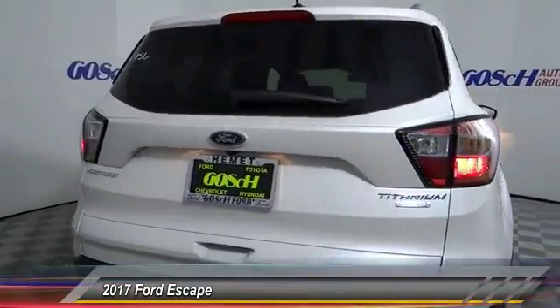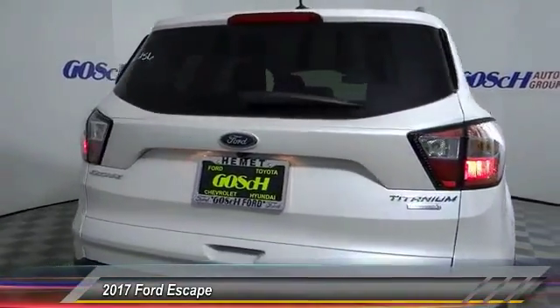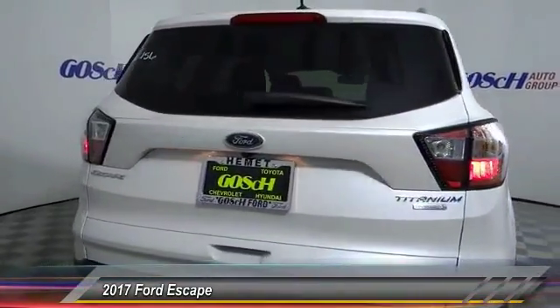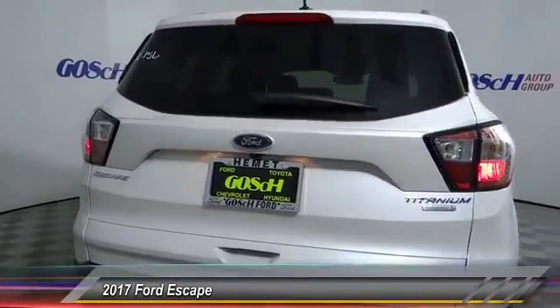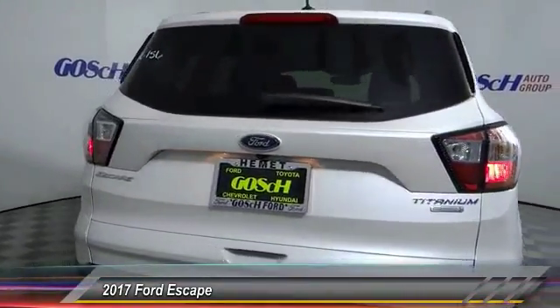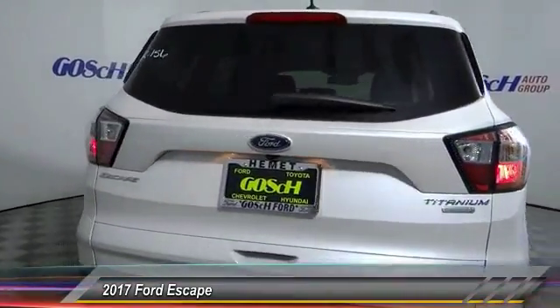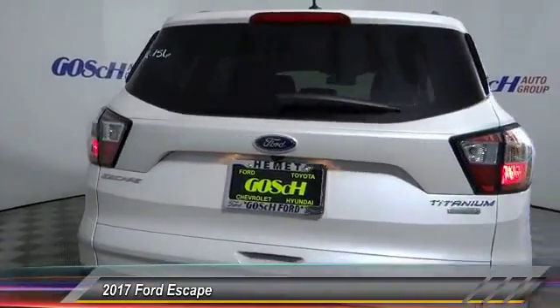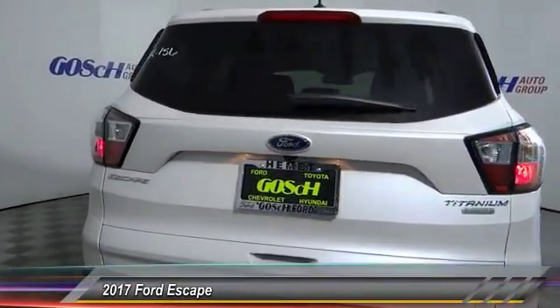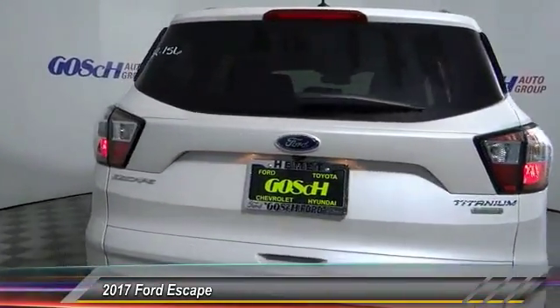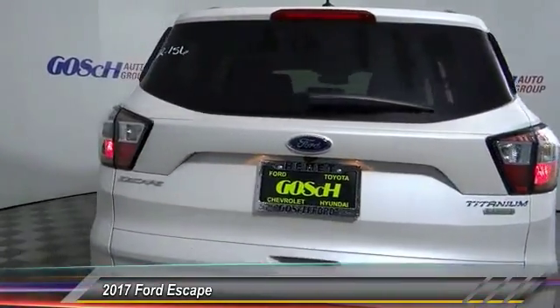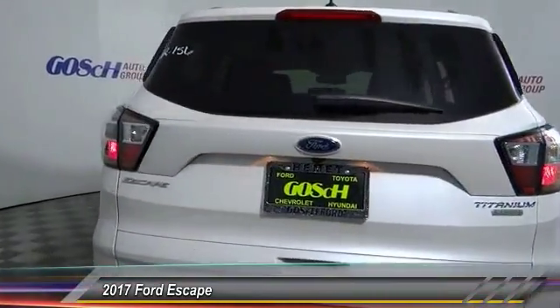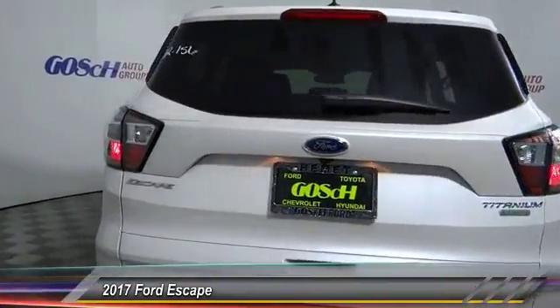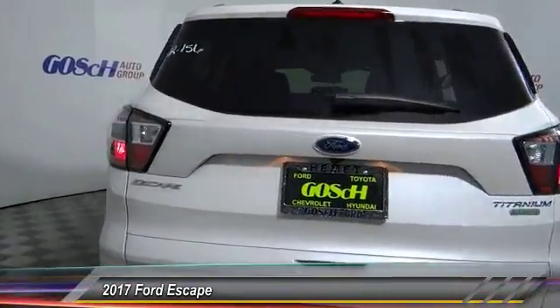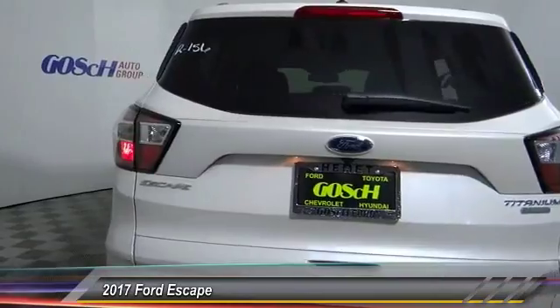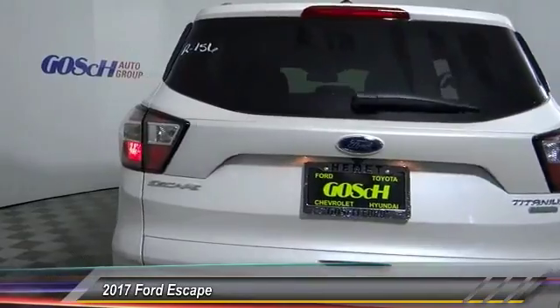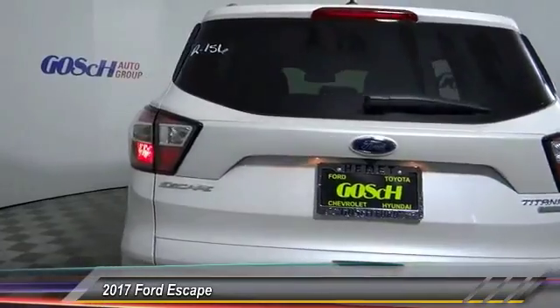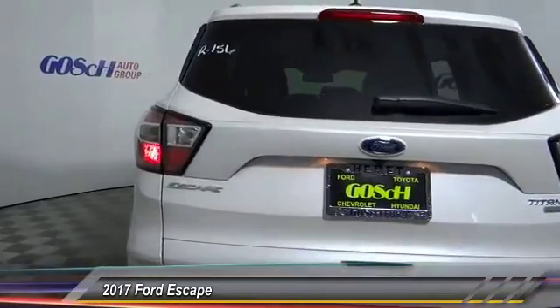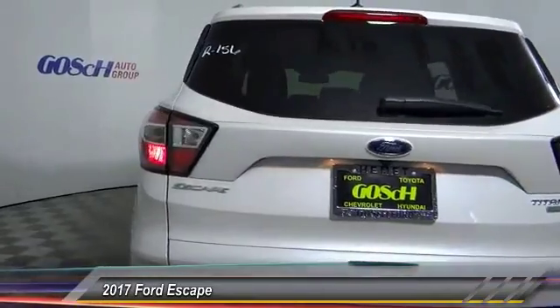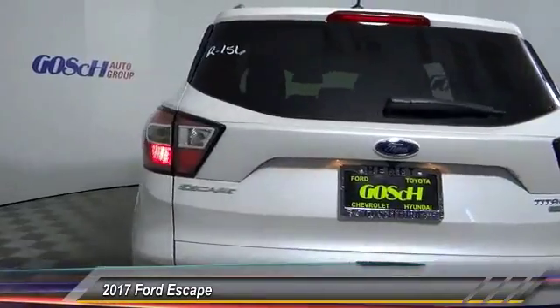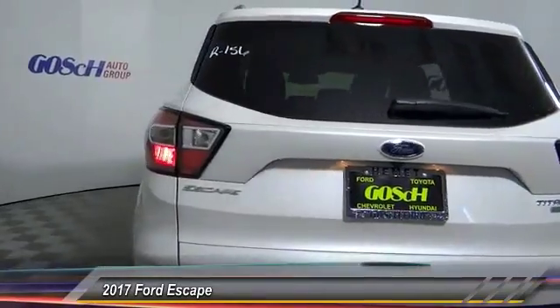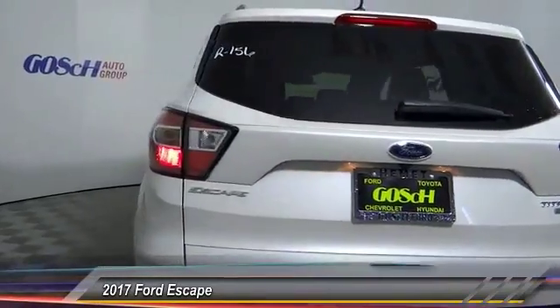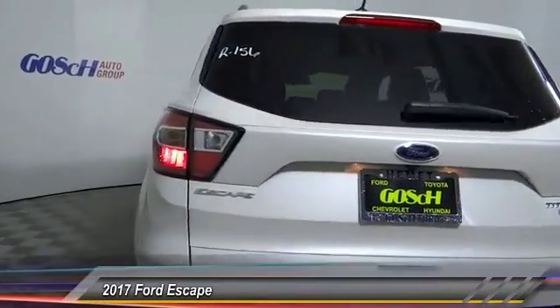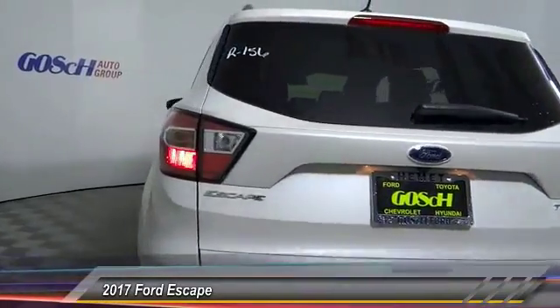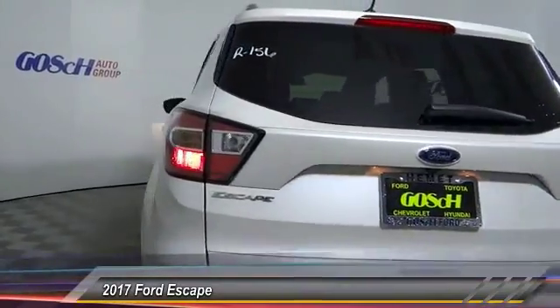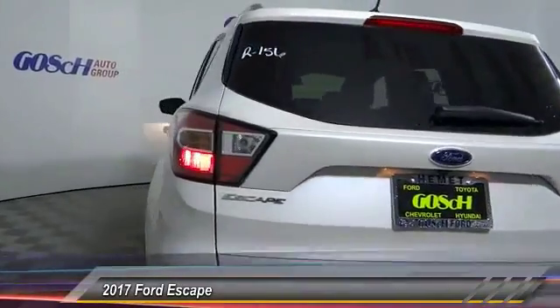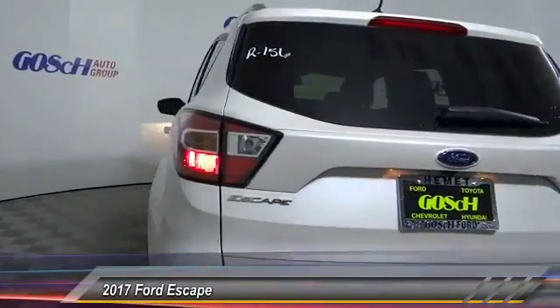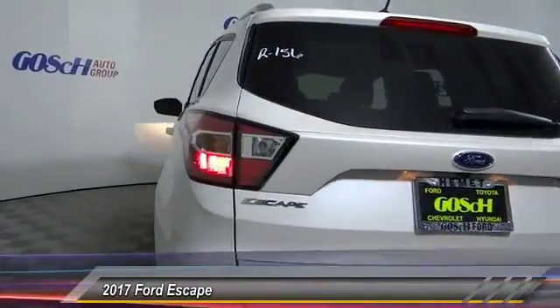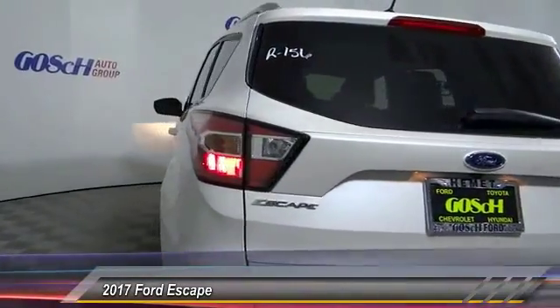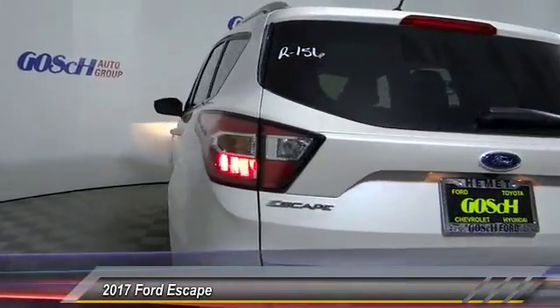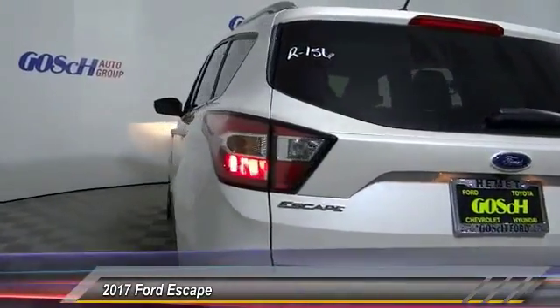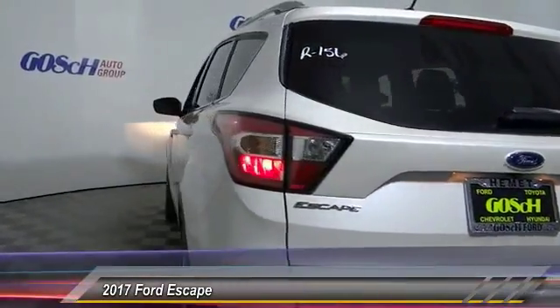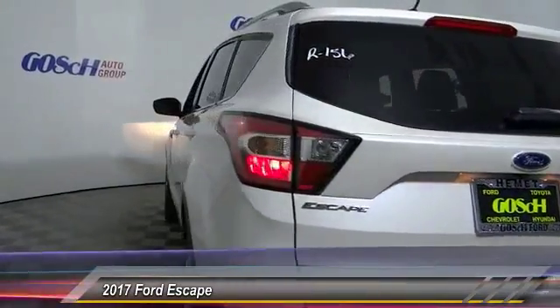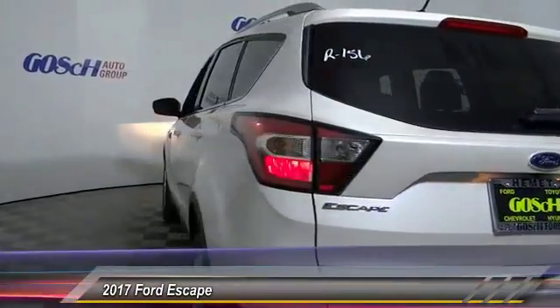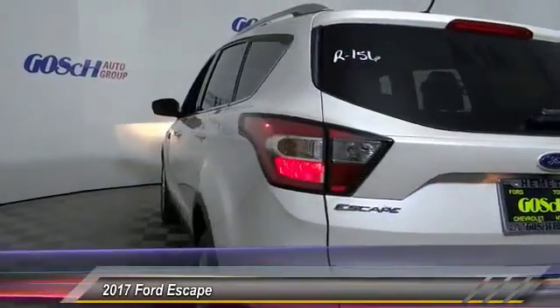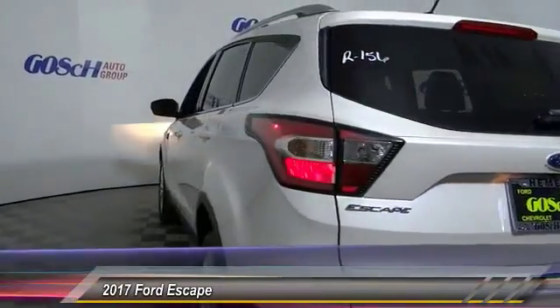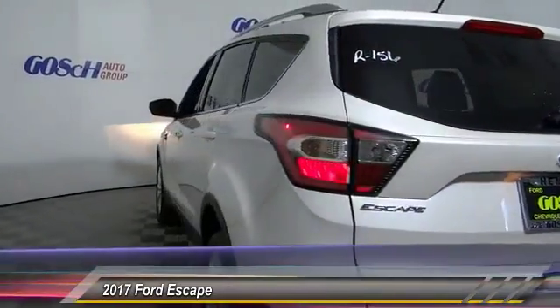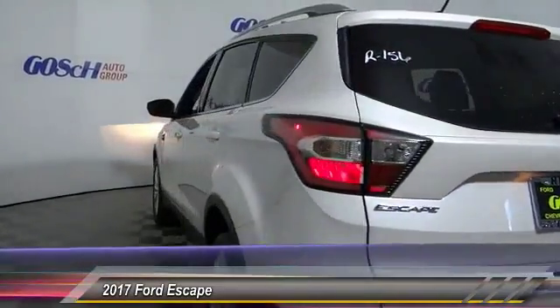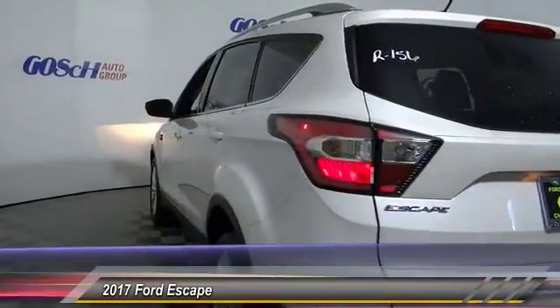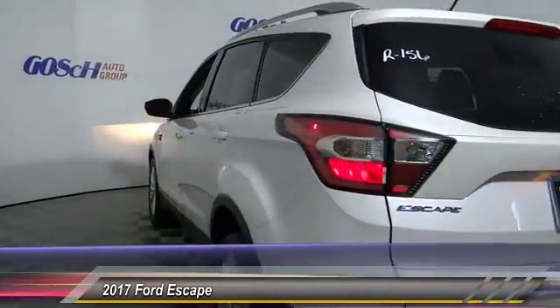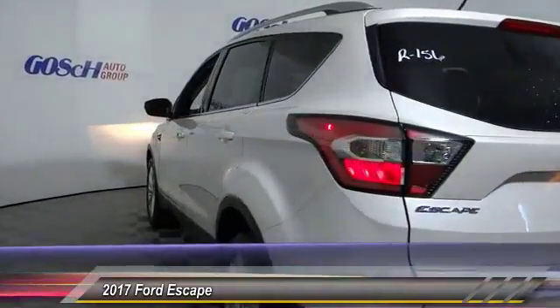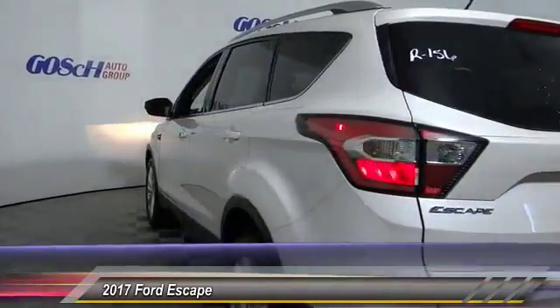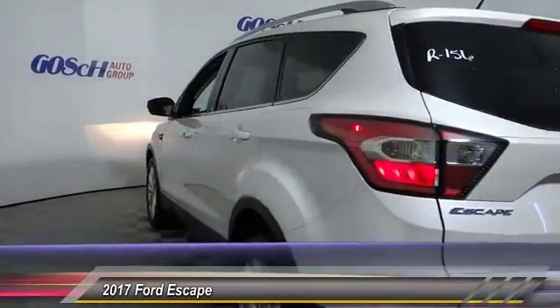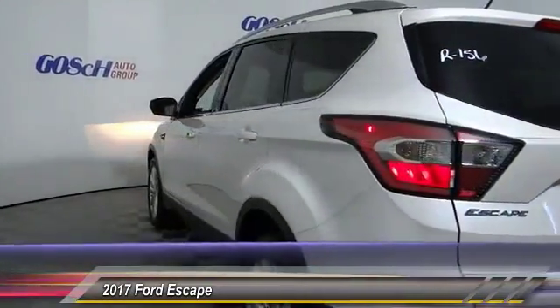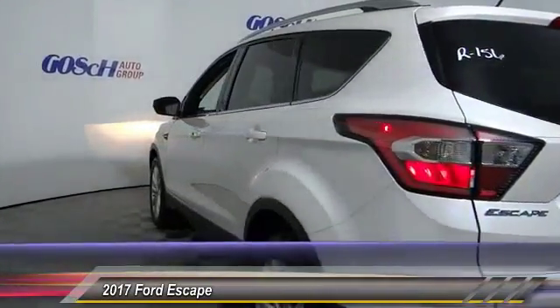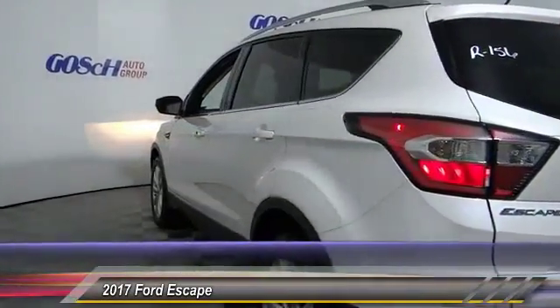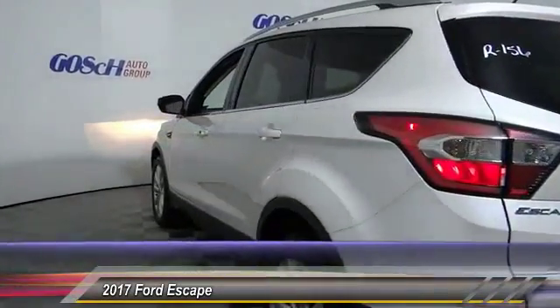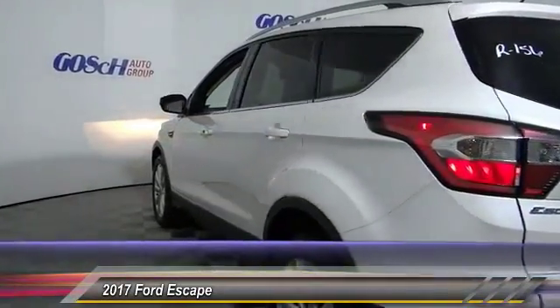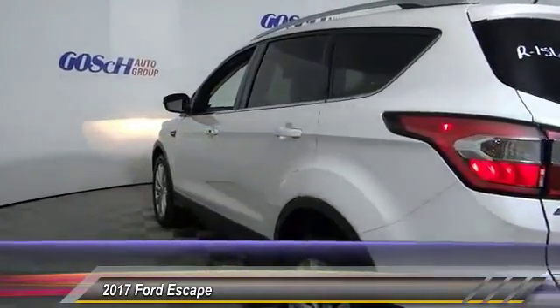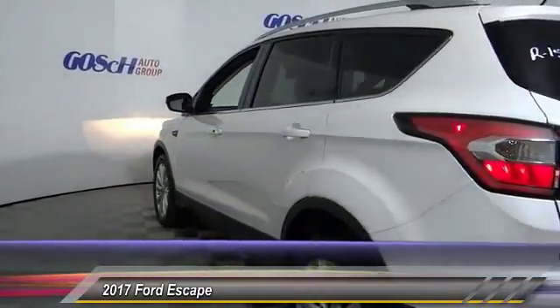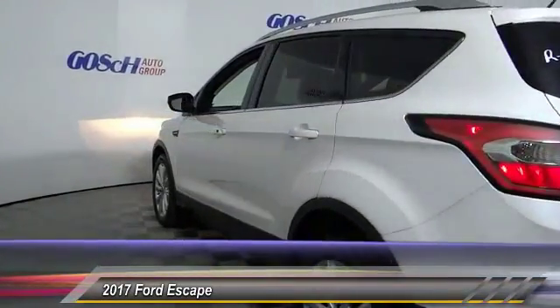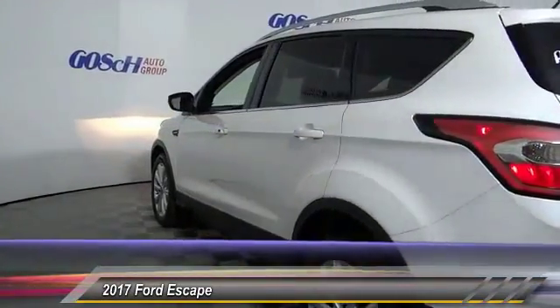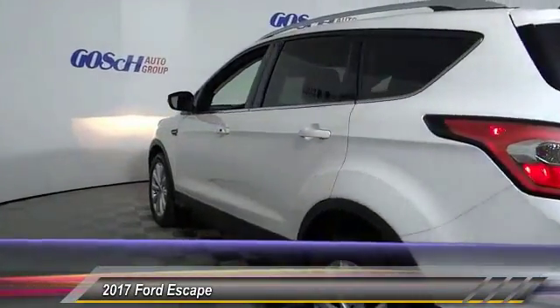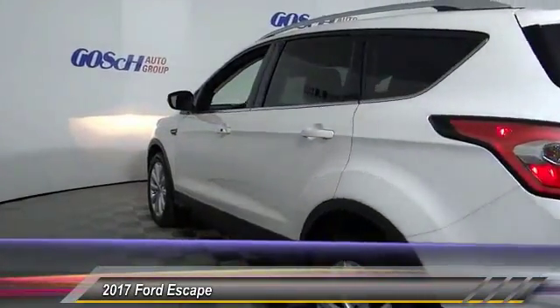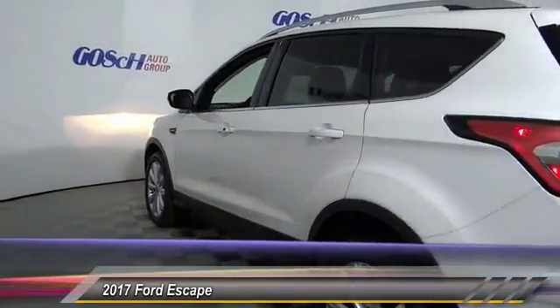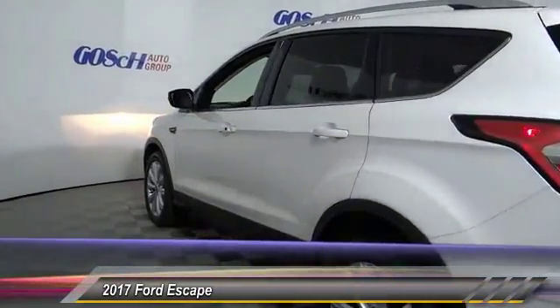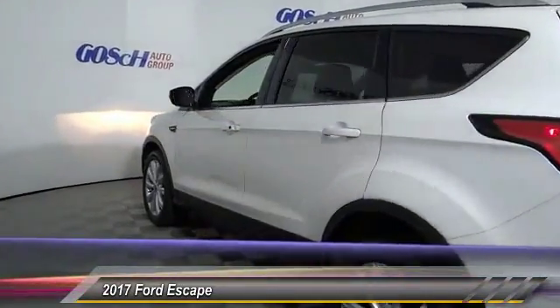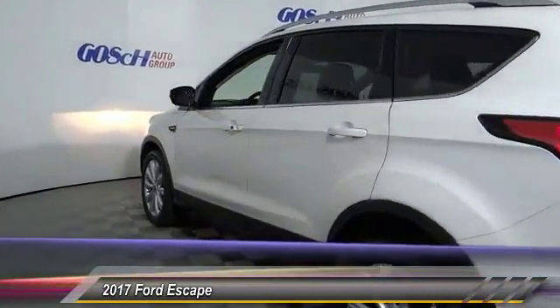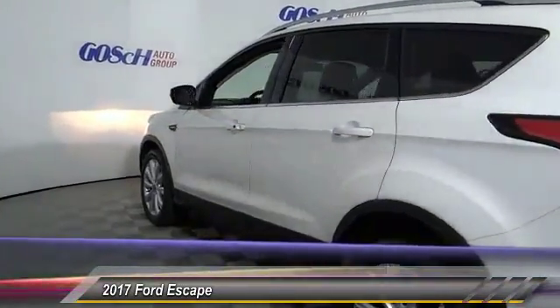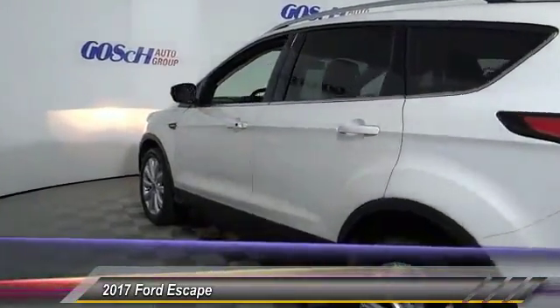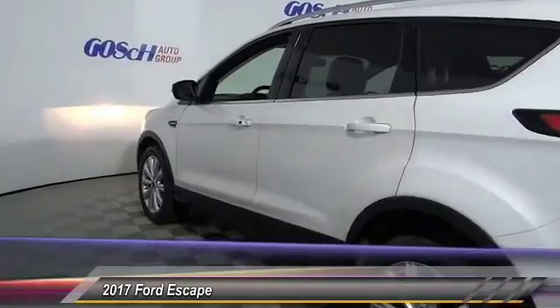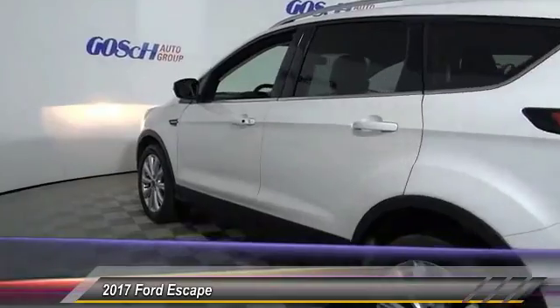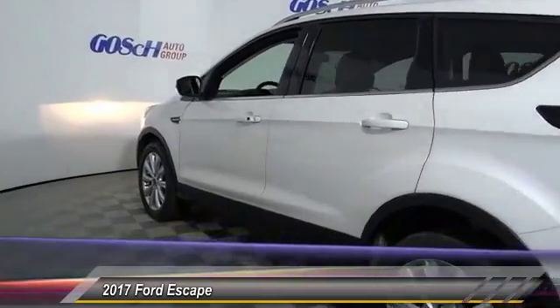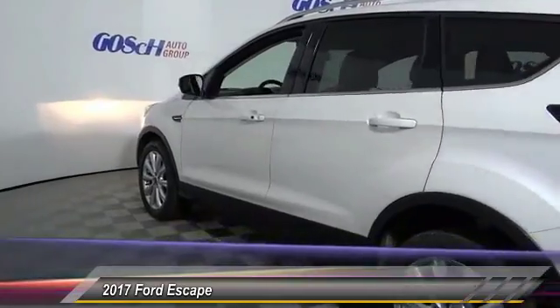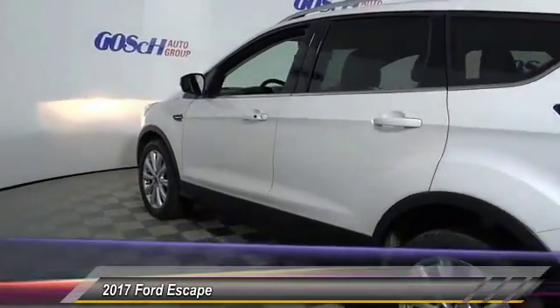PPO, automatic stability control, child safety locks, fog lamps, security system, dual front airbags.